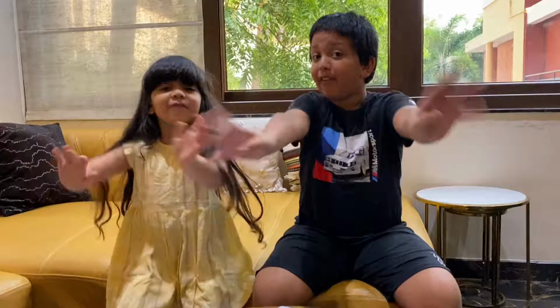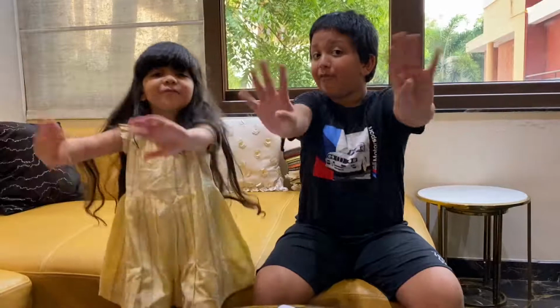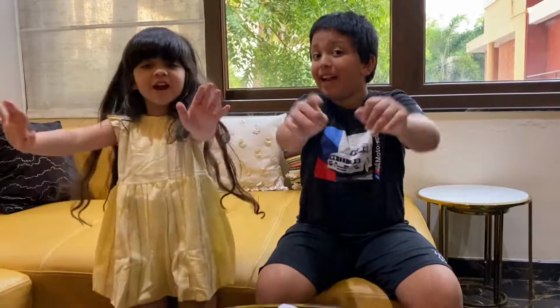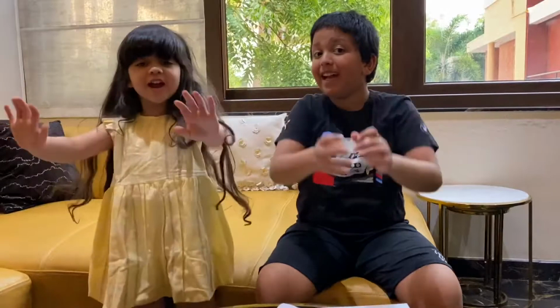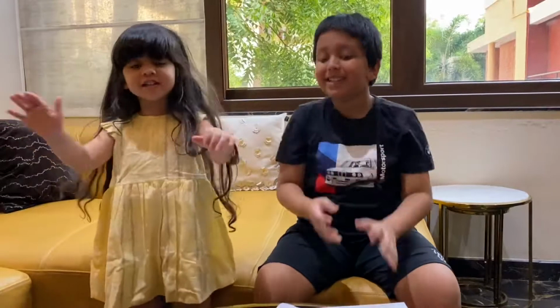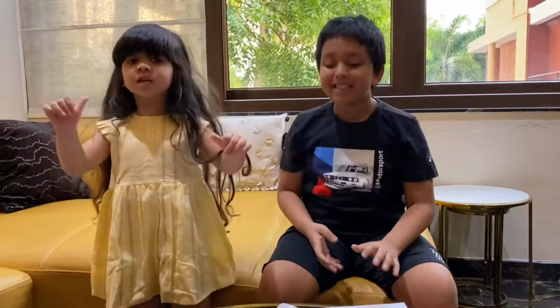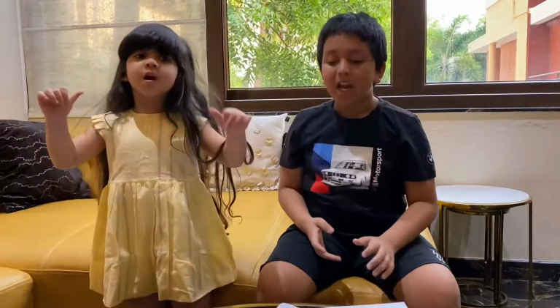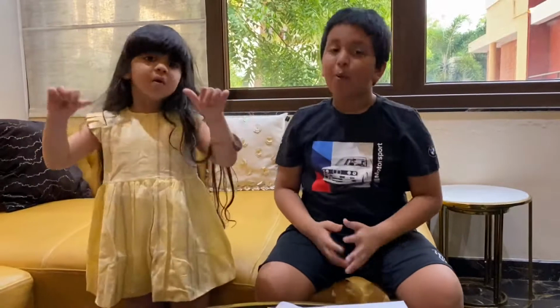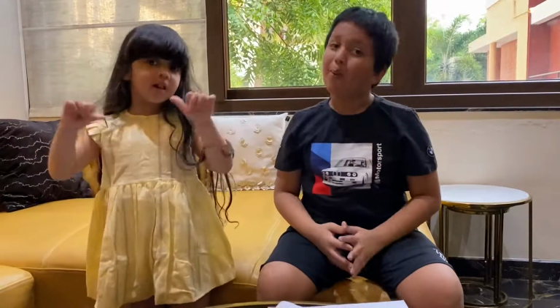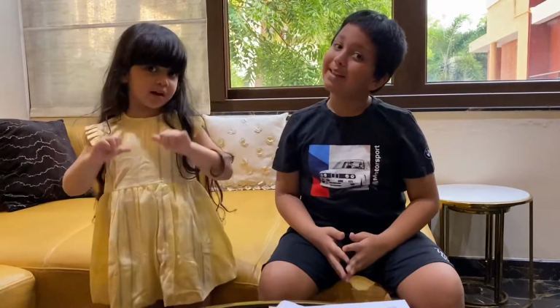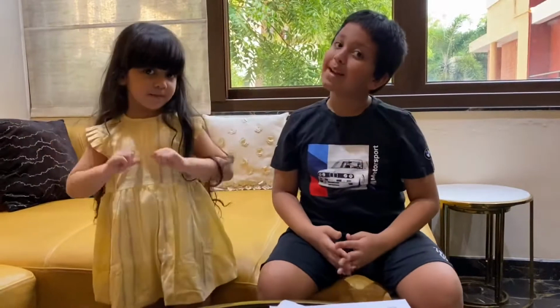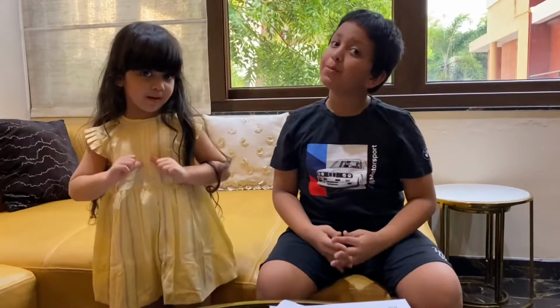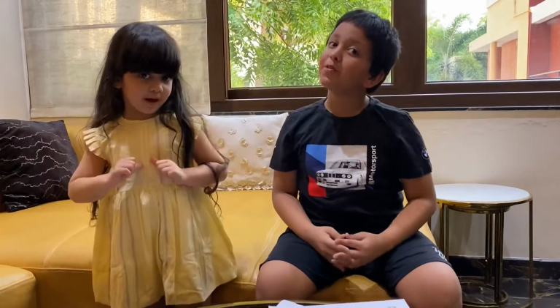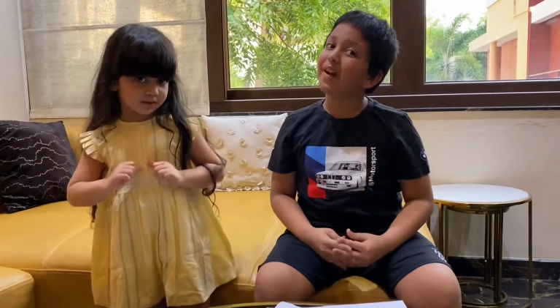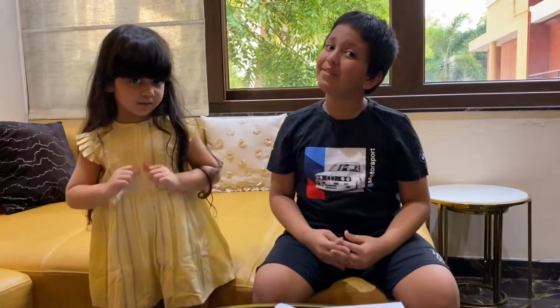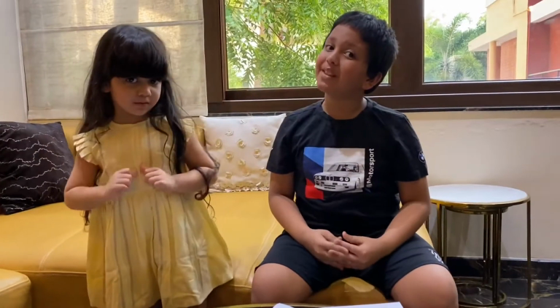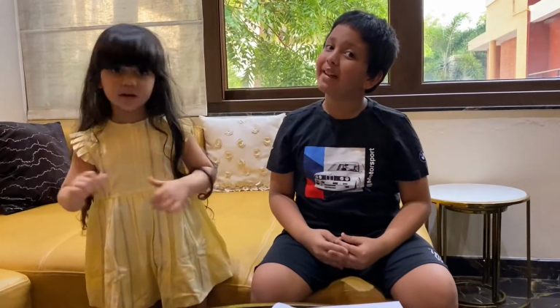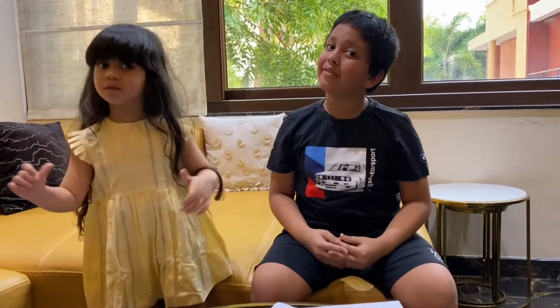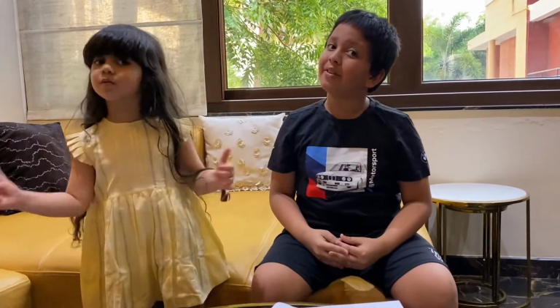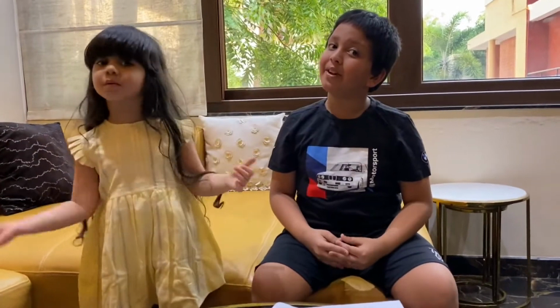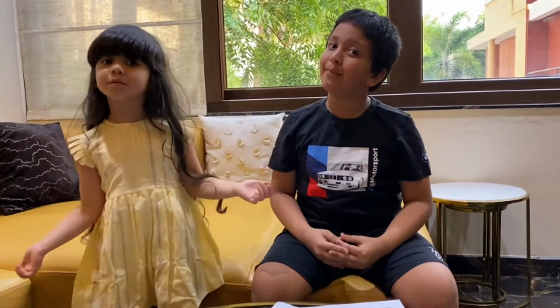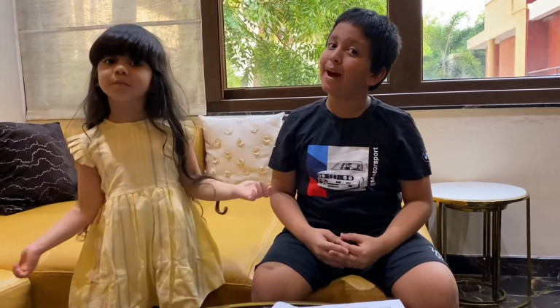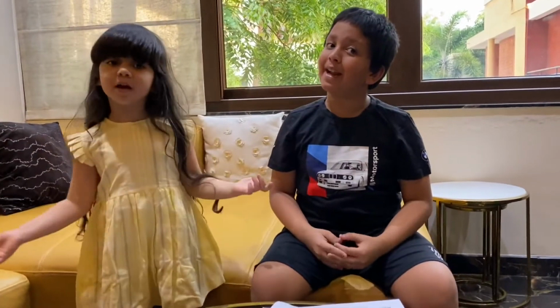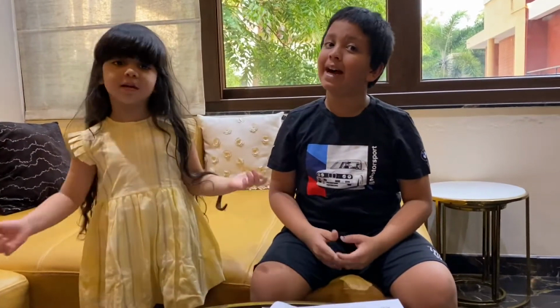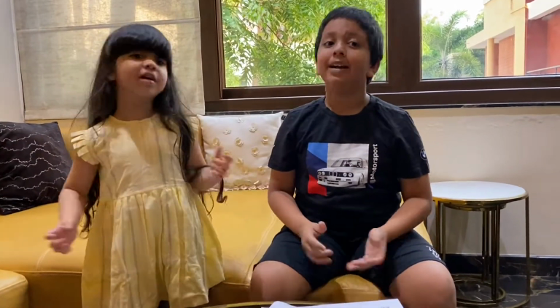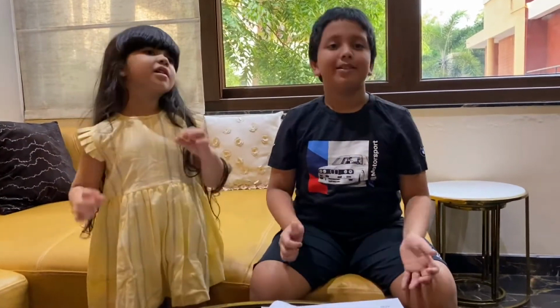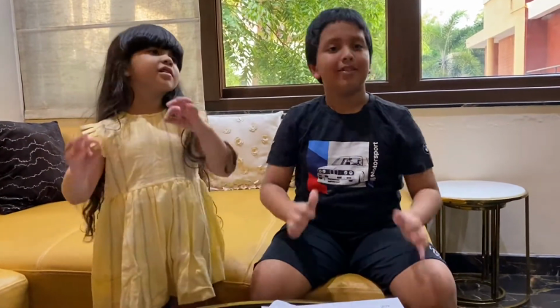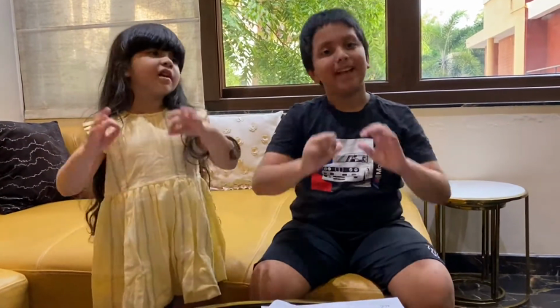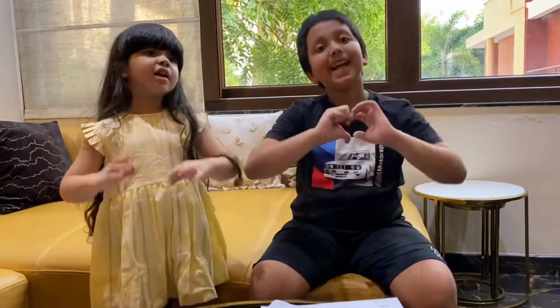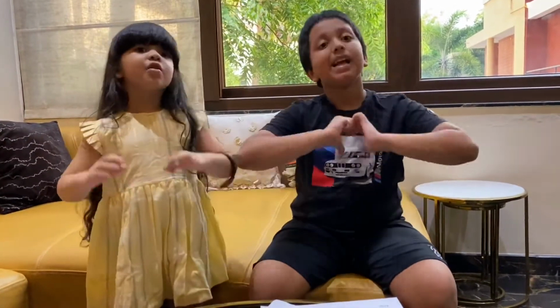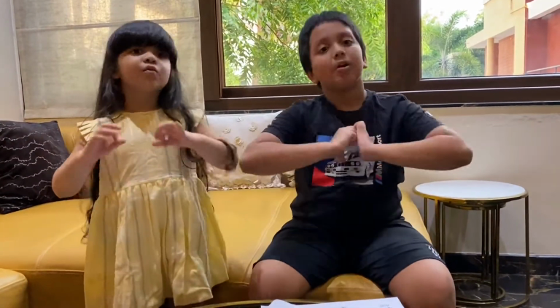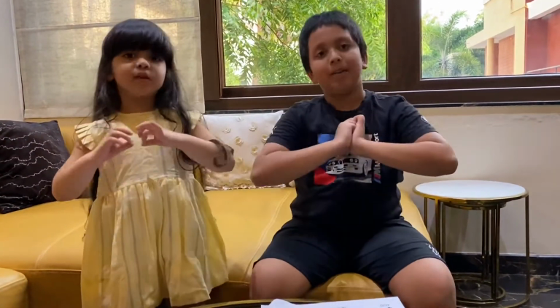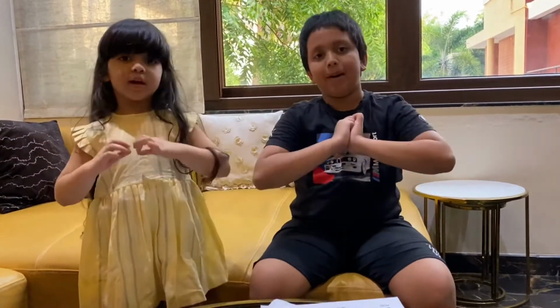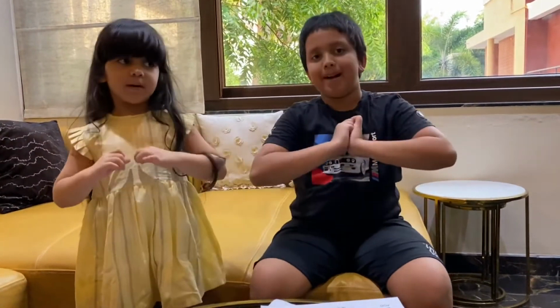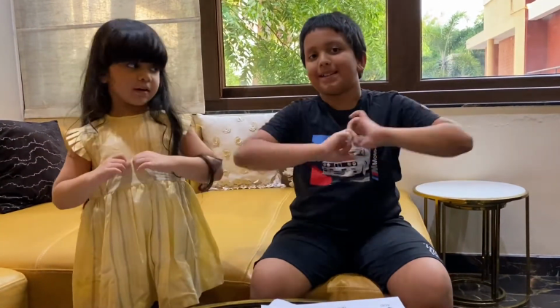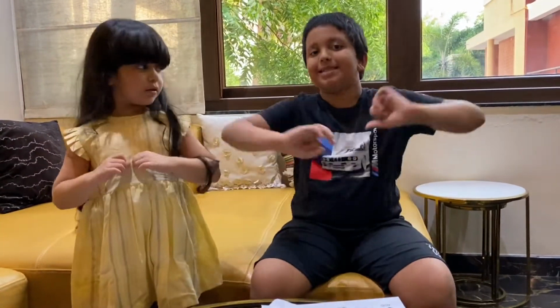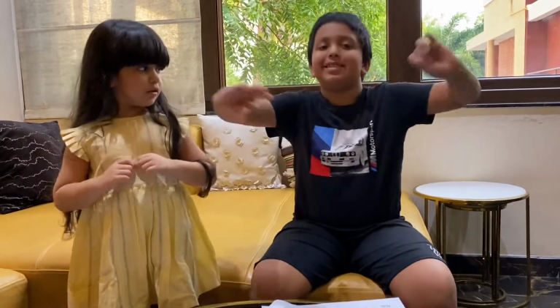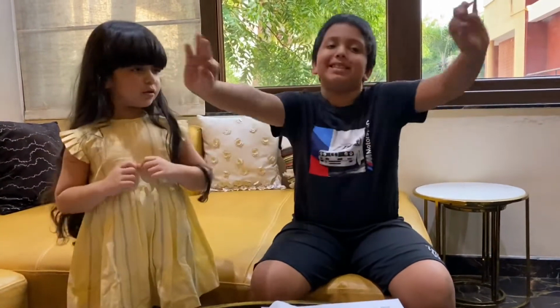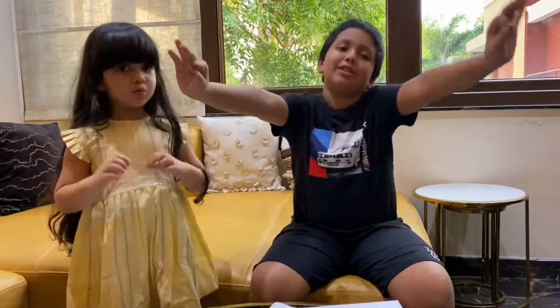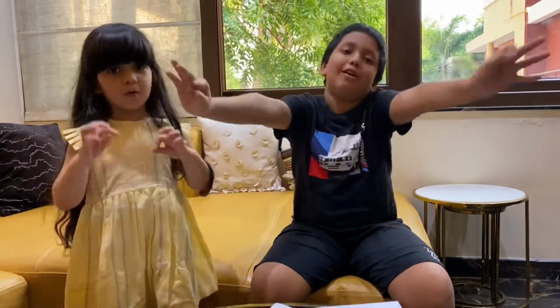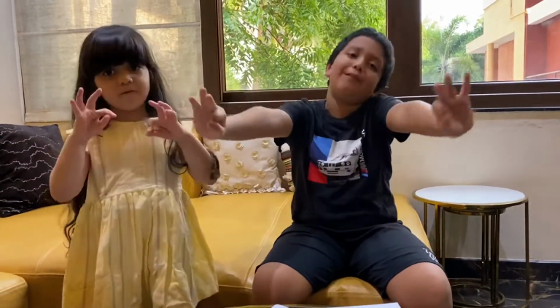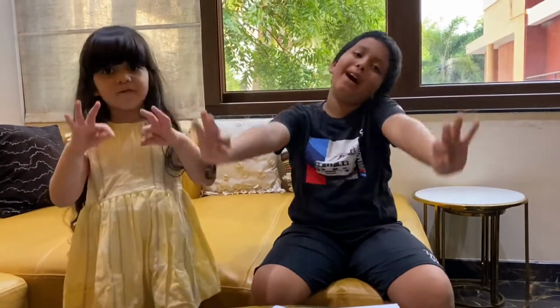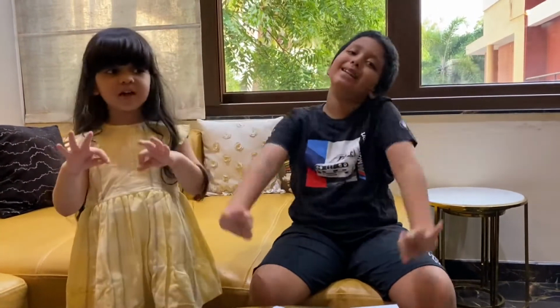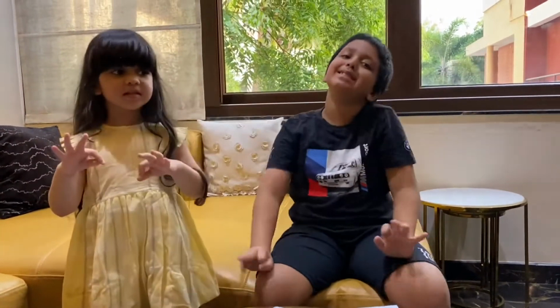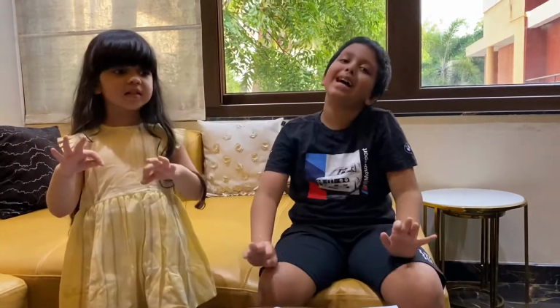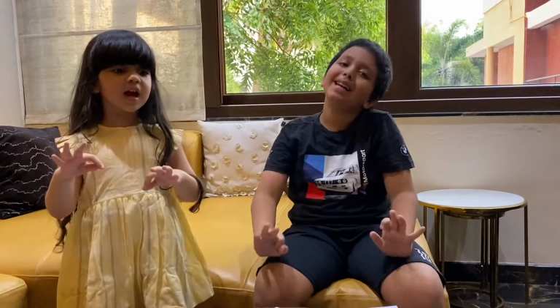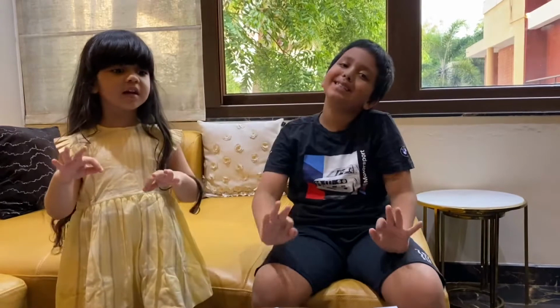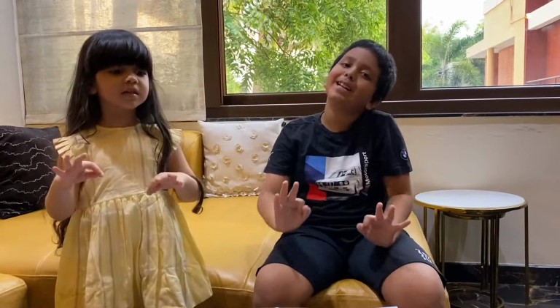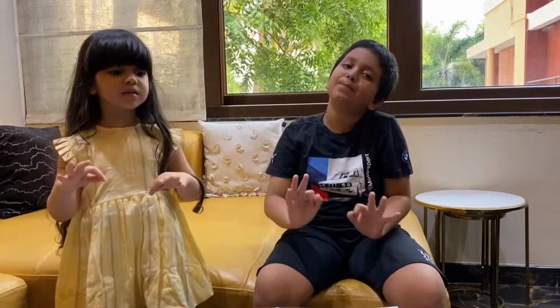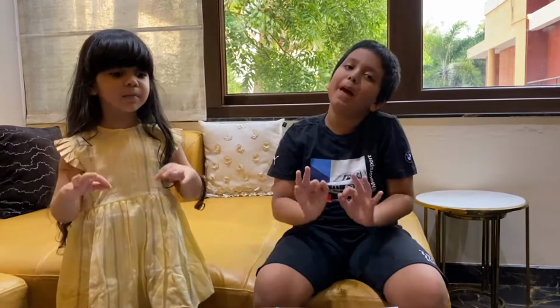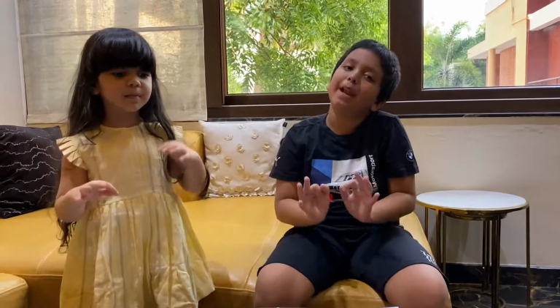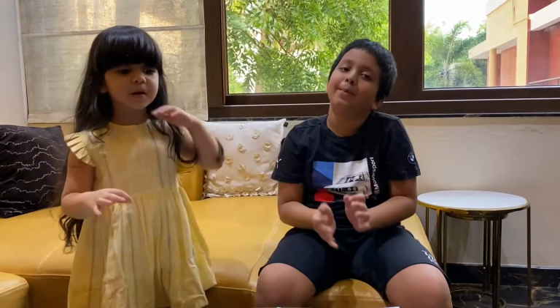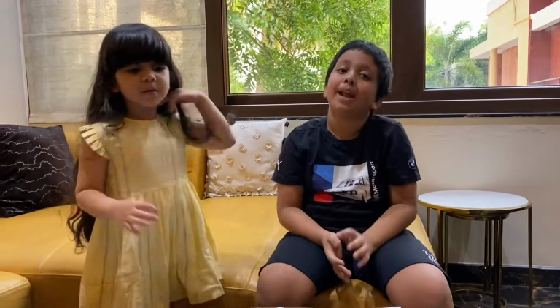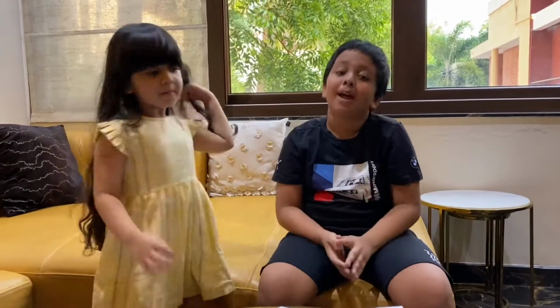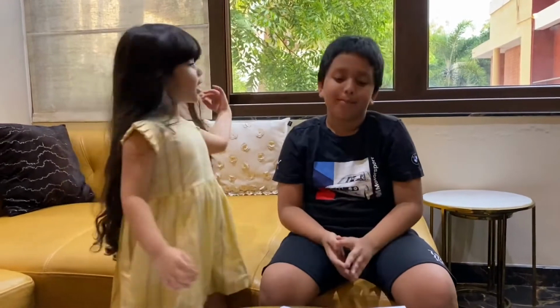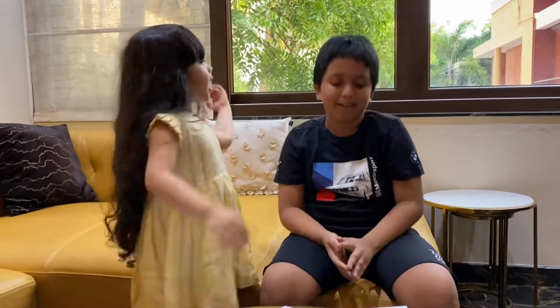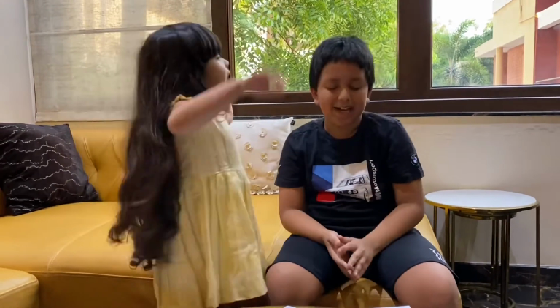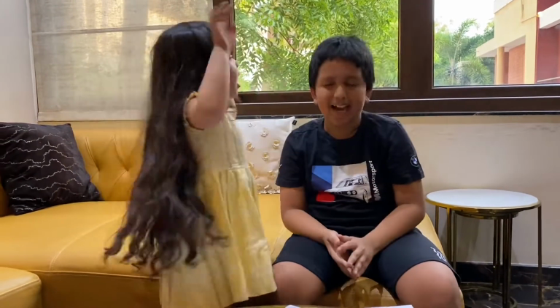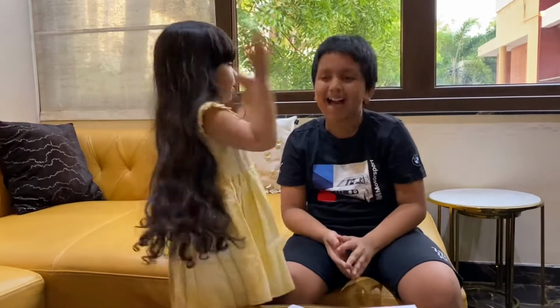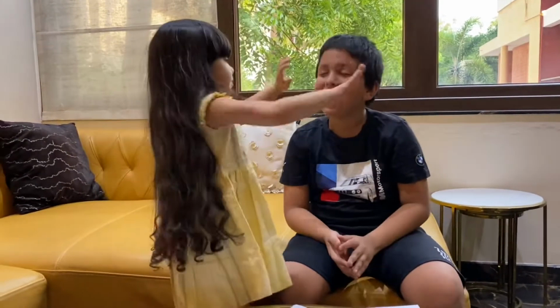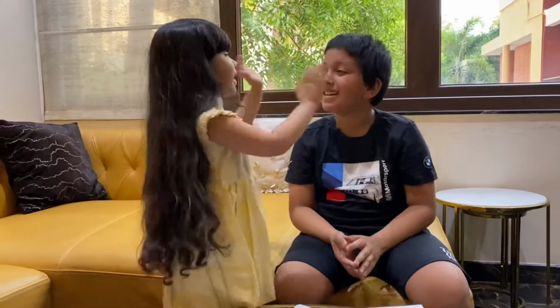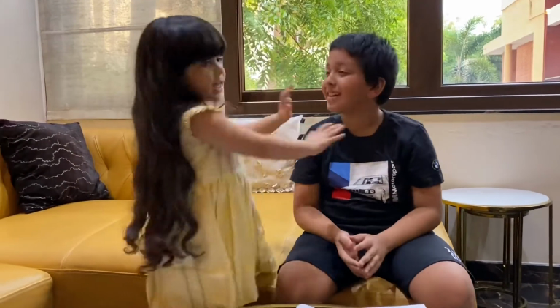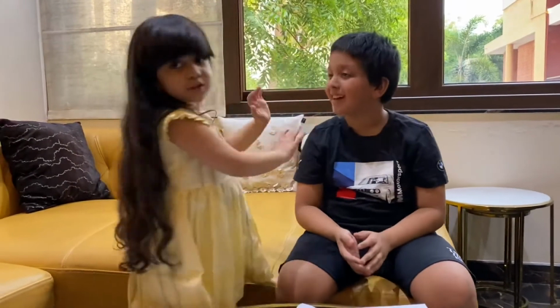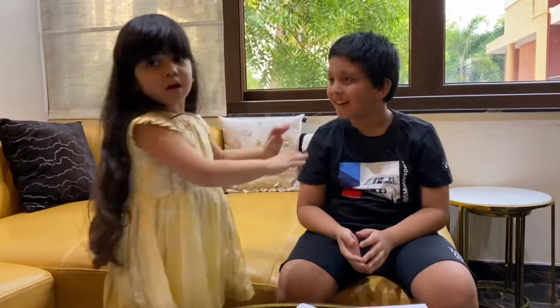Hi friends, welcome to Pondolasu and Amara. Today we are back to teach you a Pondisan experiment. We are Pondisan.